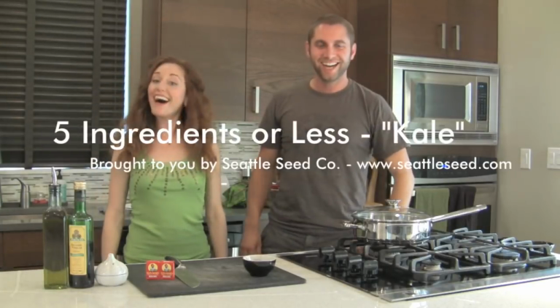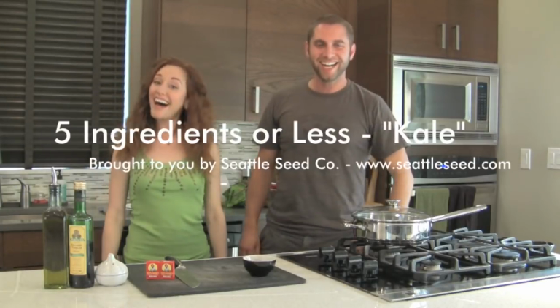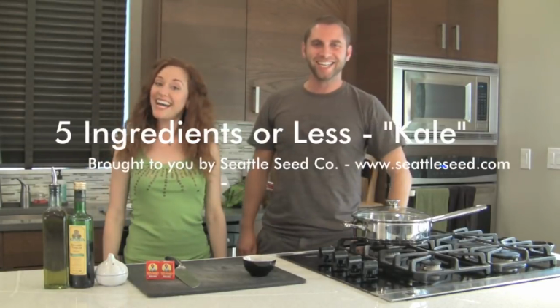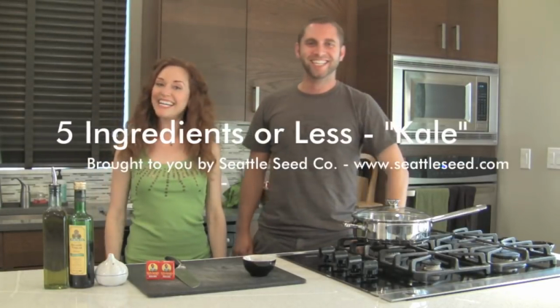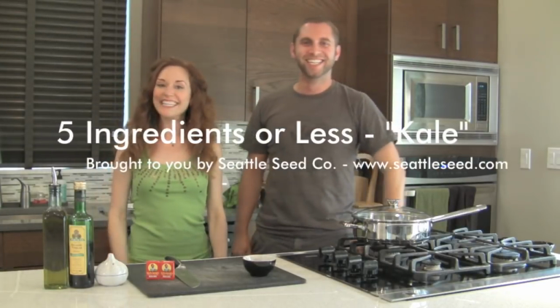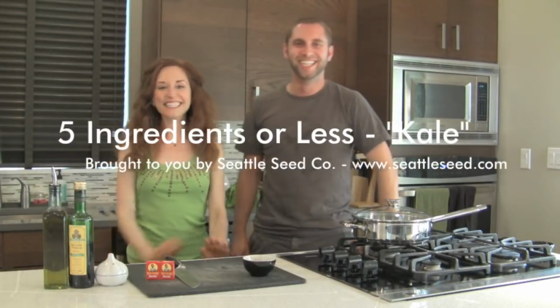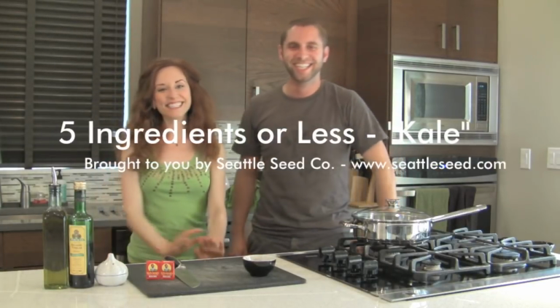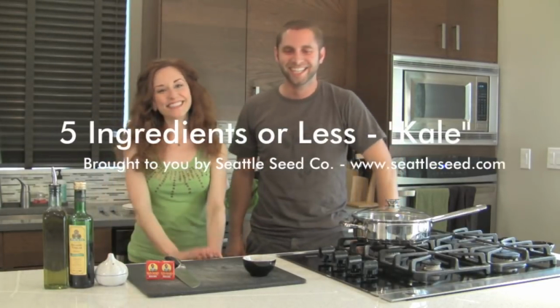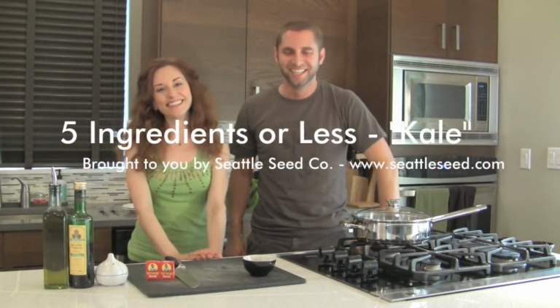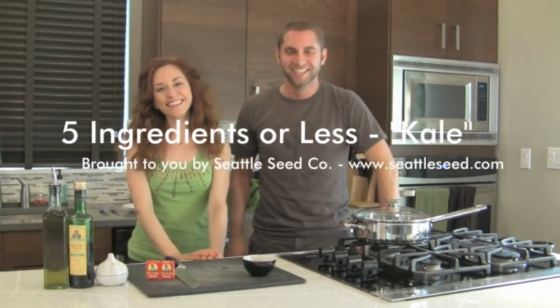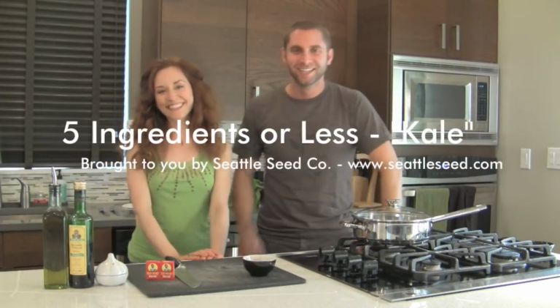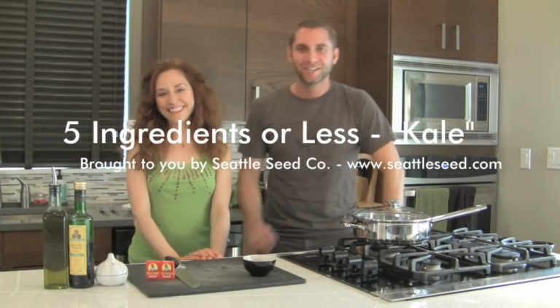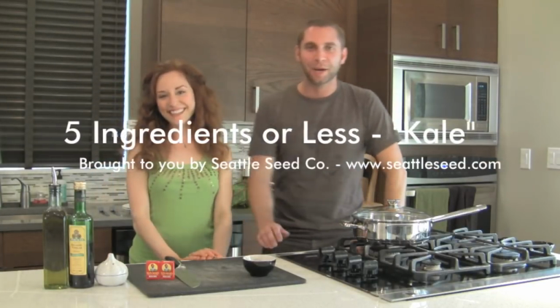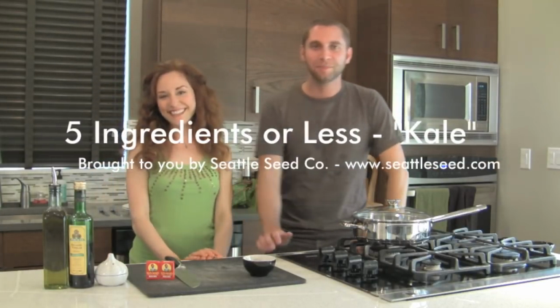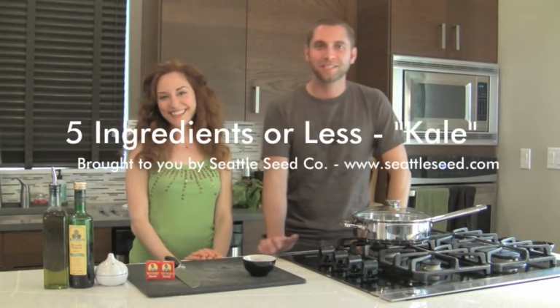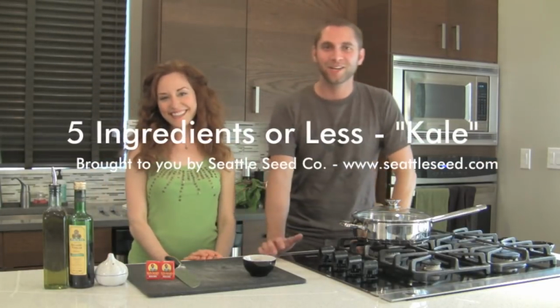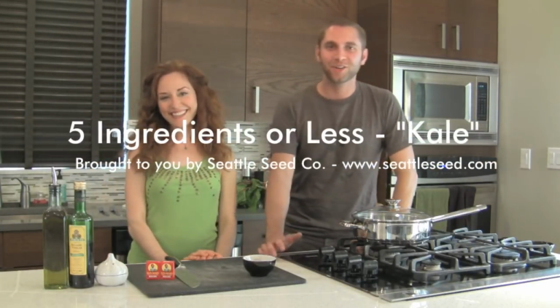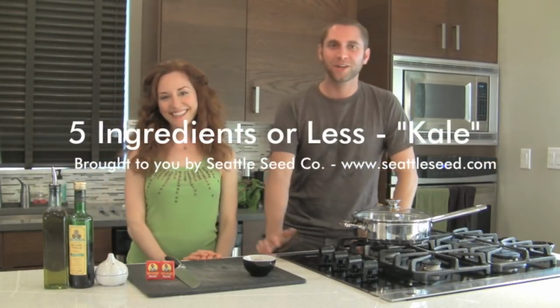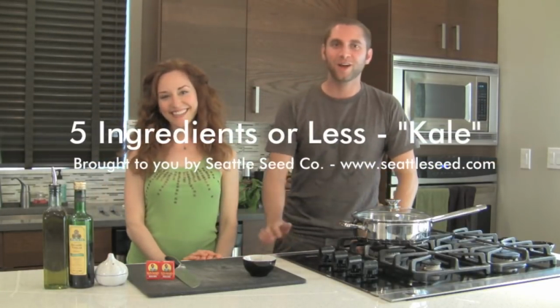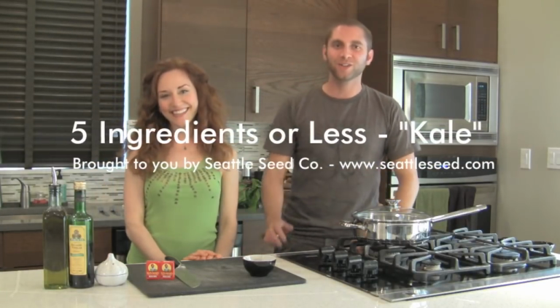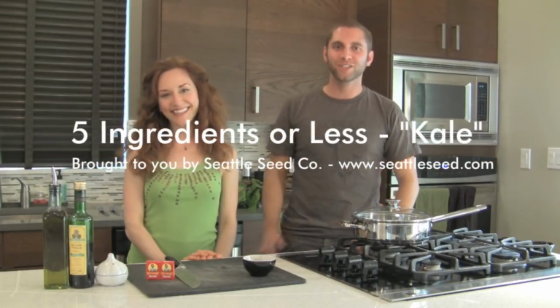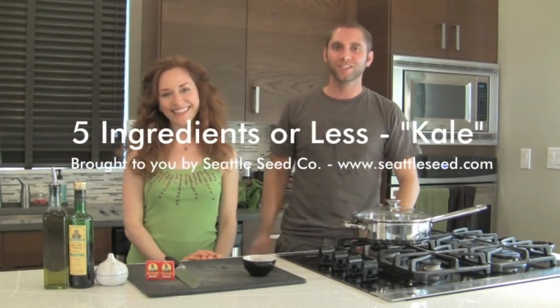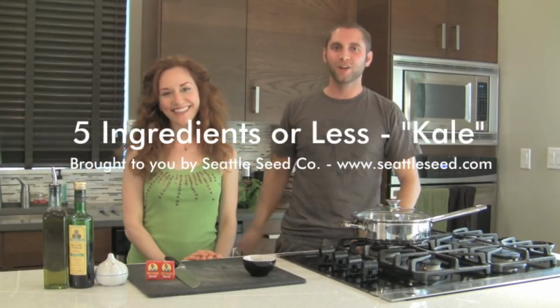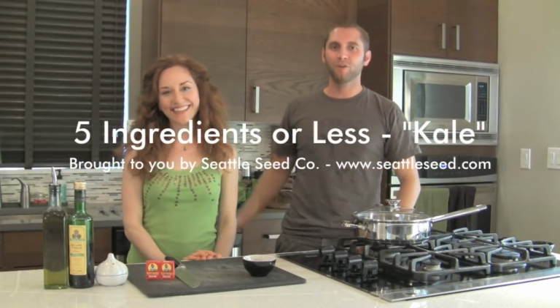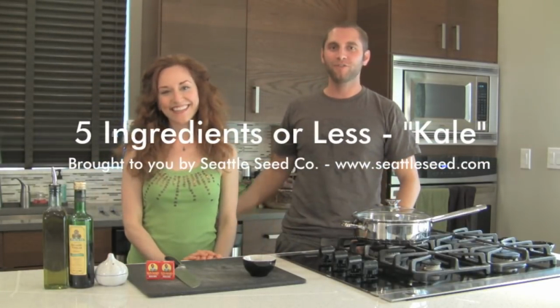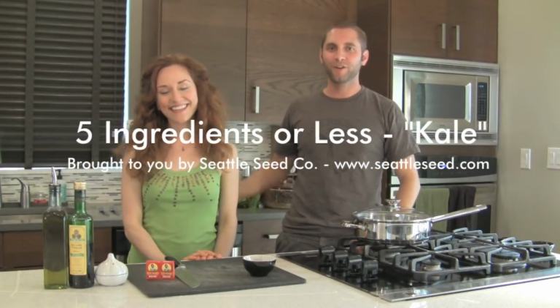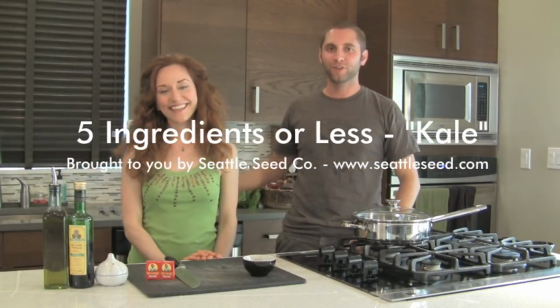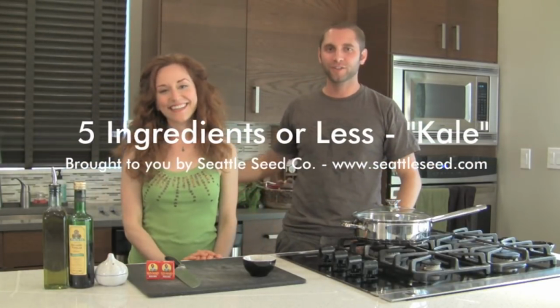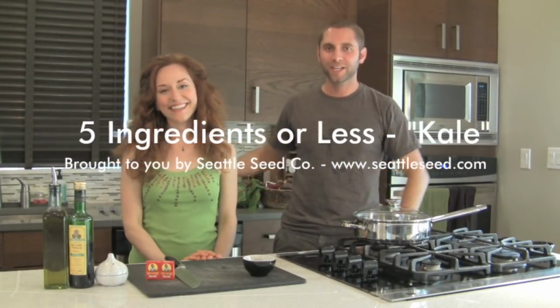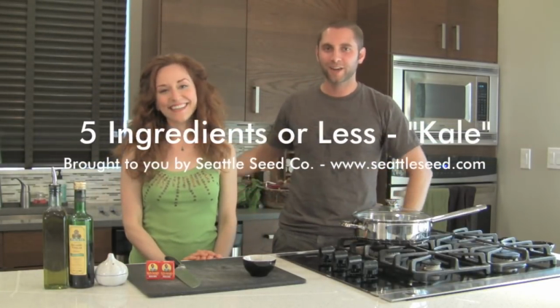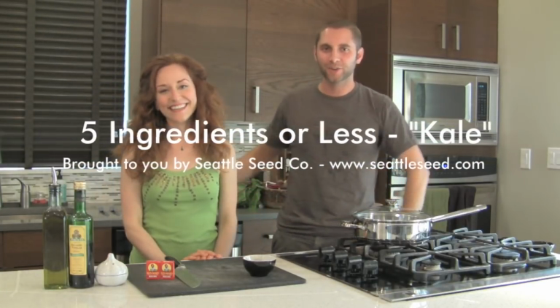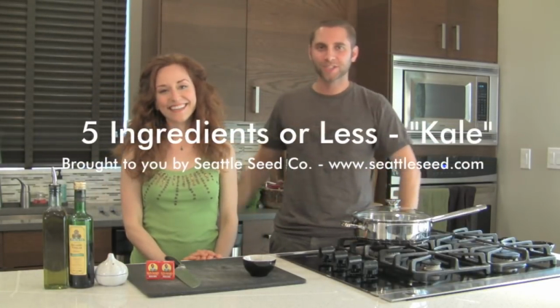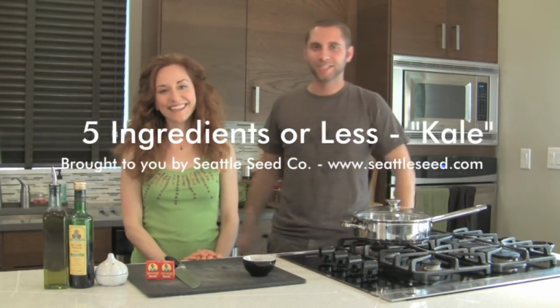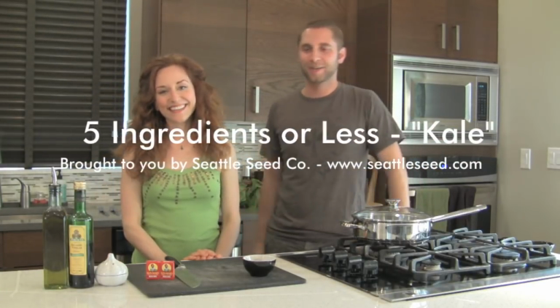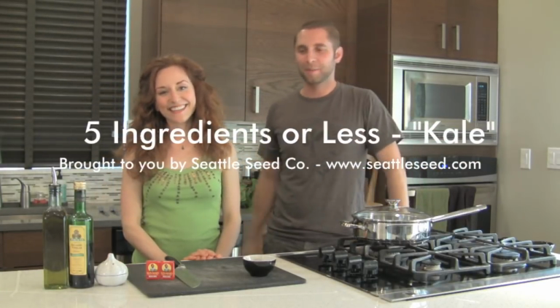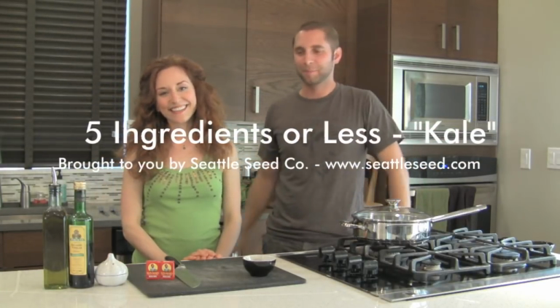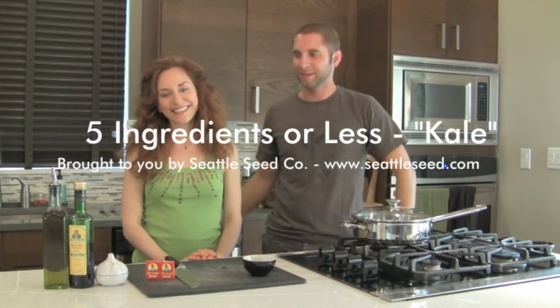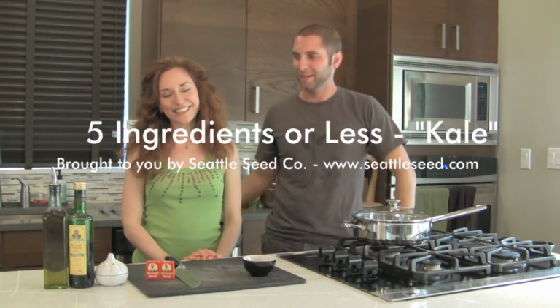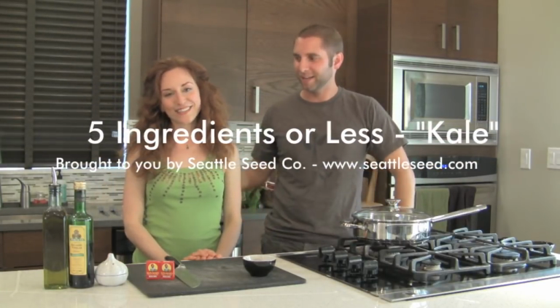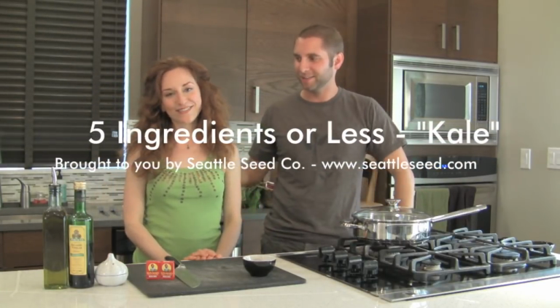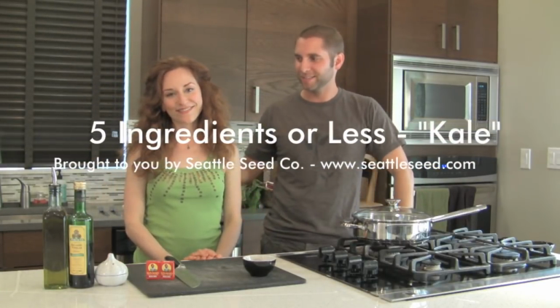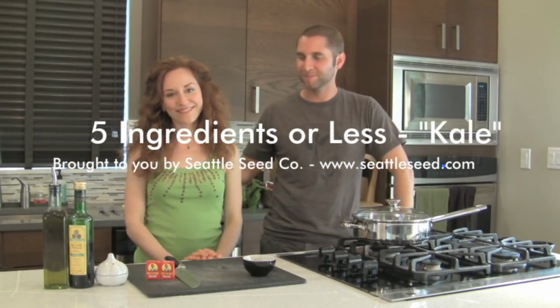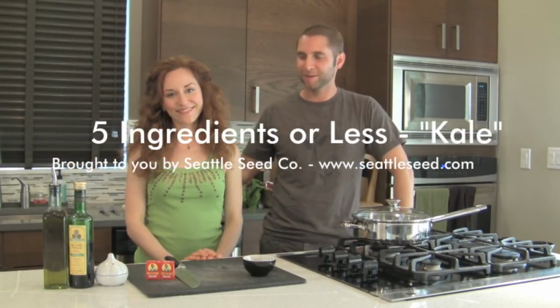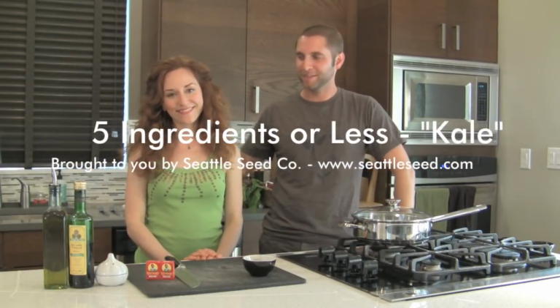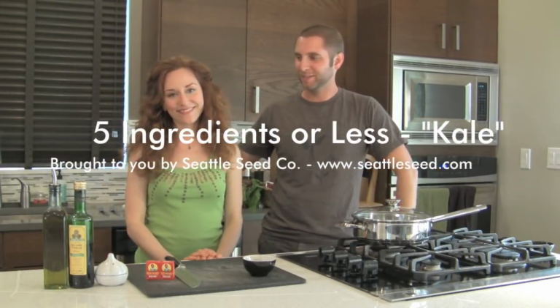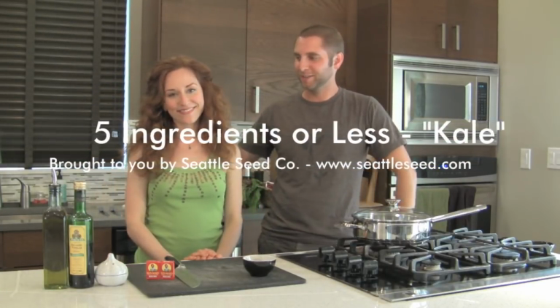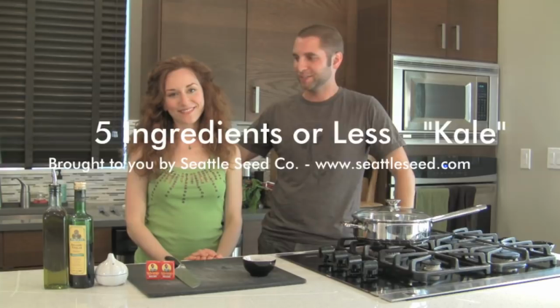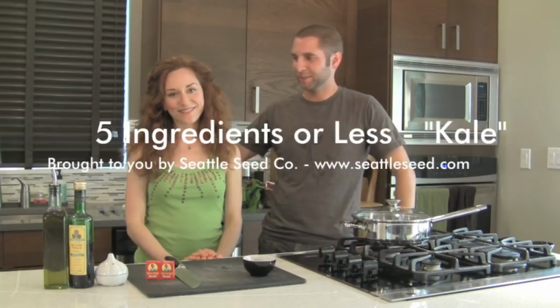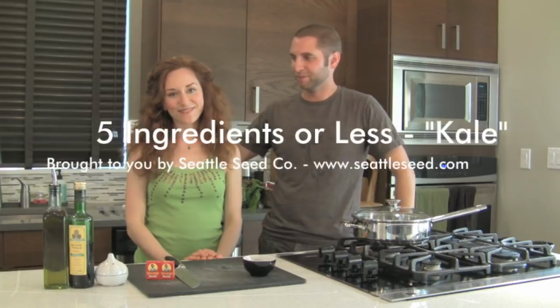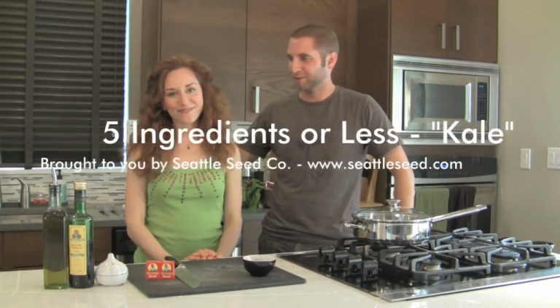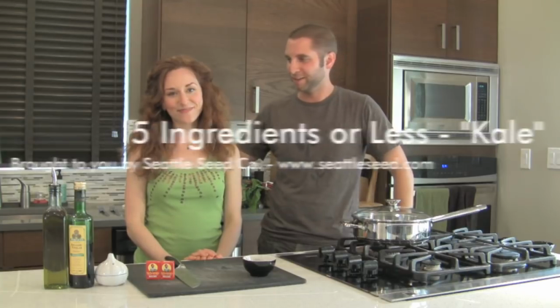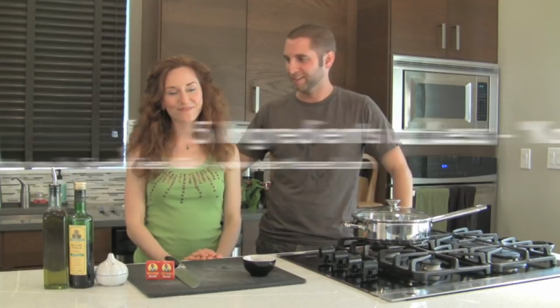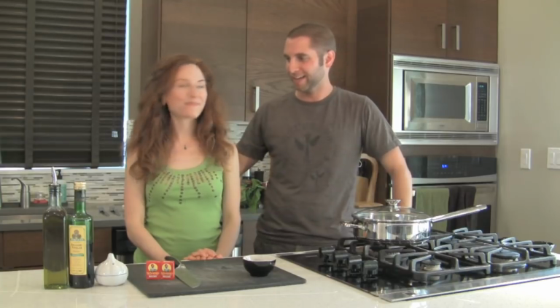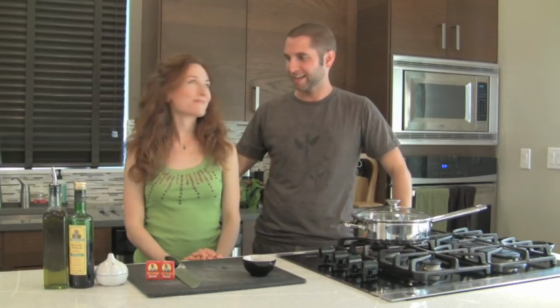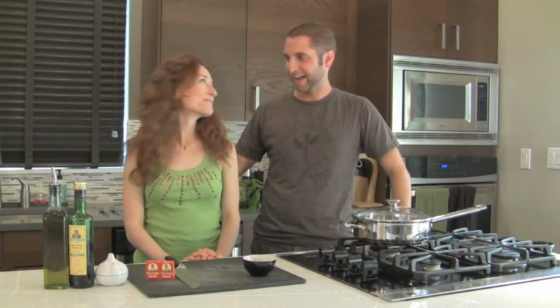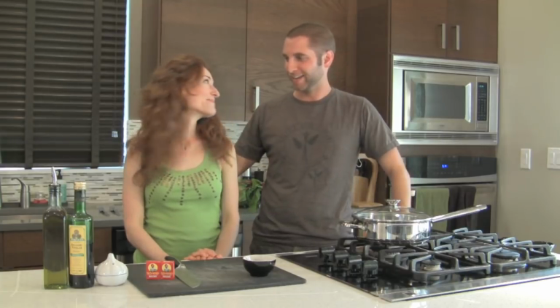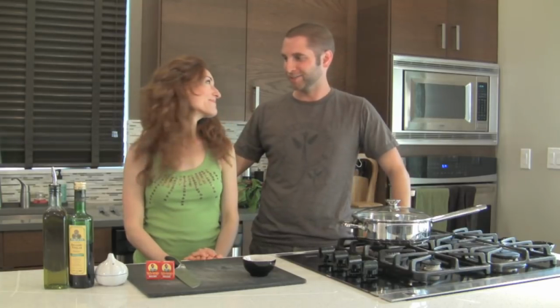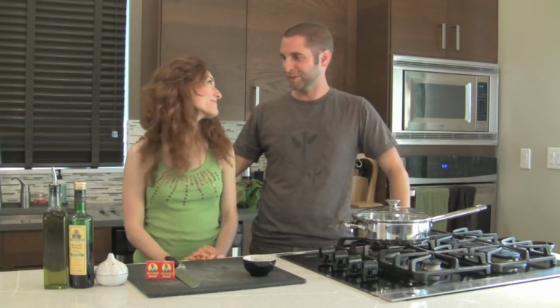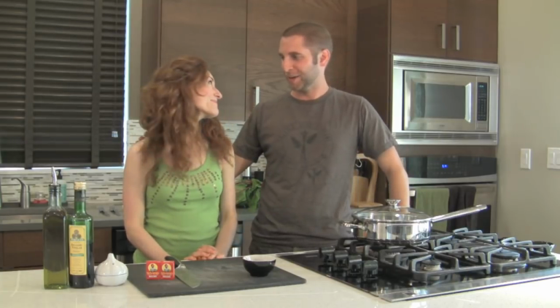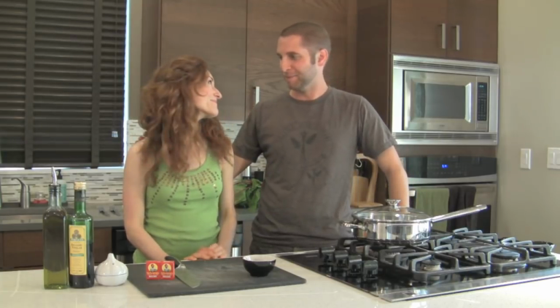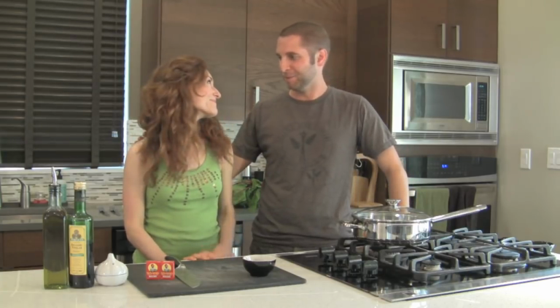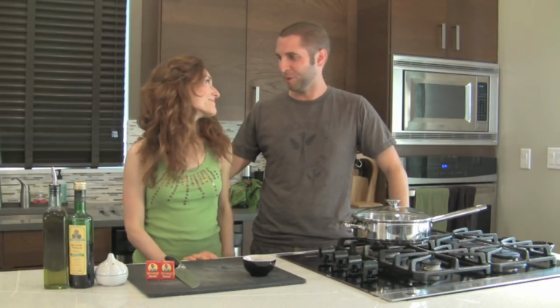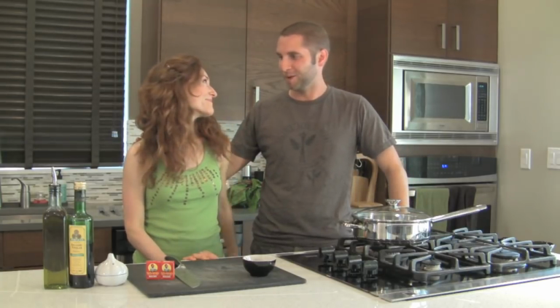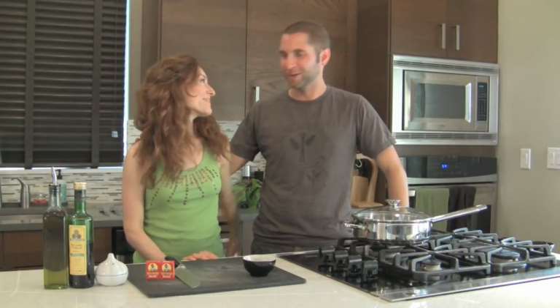Hi! I'm Sandra Kalshin, co-founder of Seattle Seed Company, and this is my dear, dear friend and actor, Amy Walker.